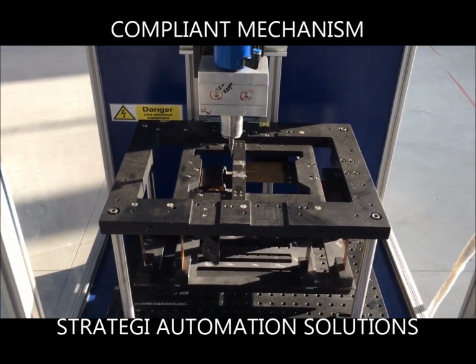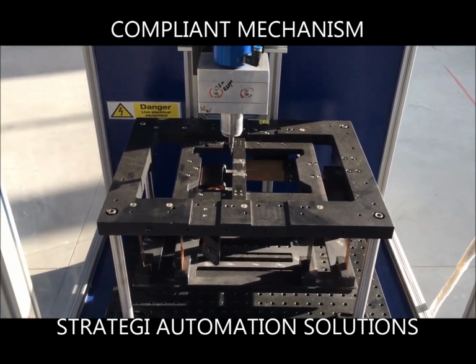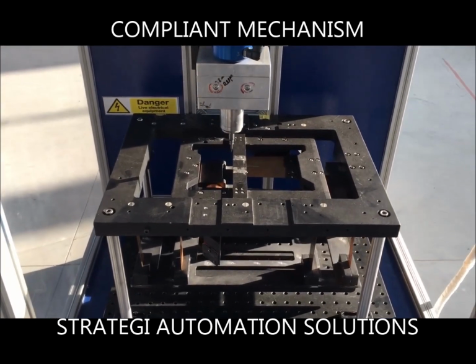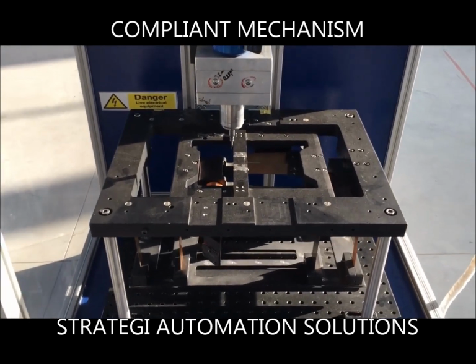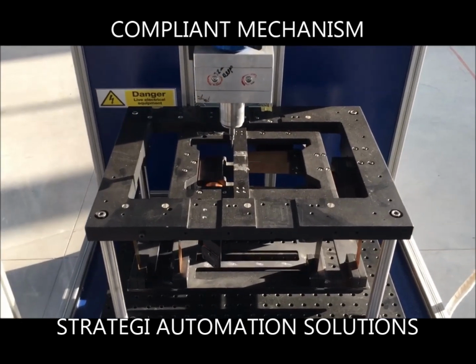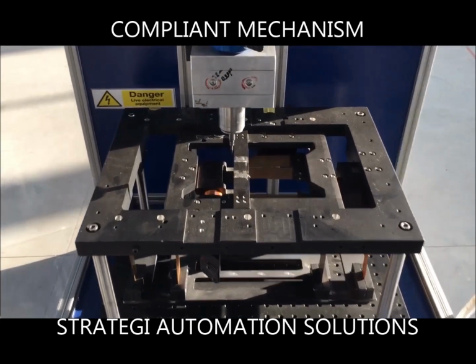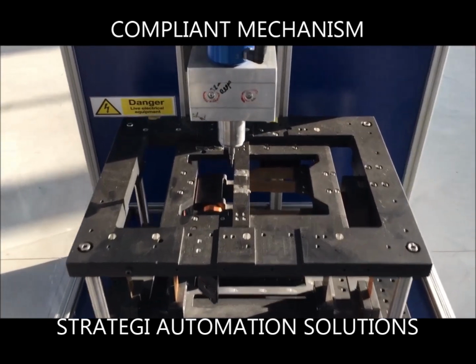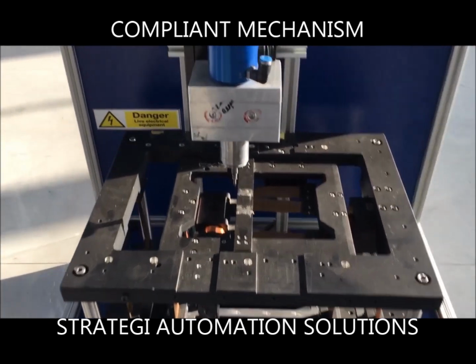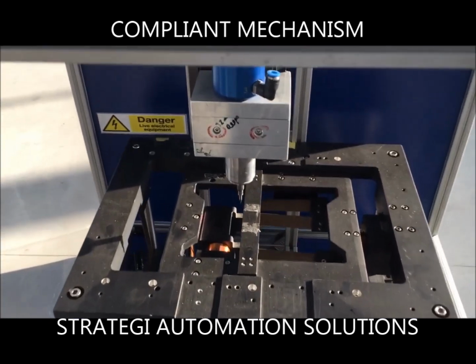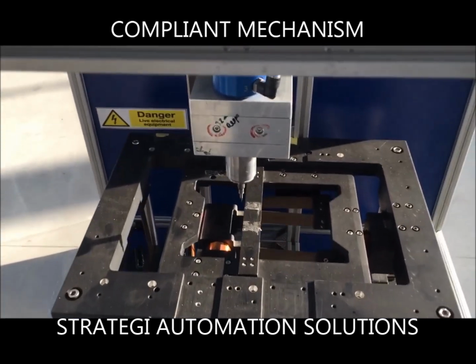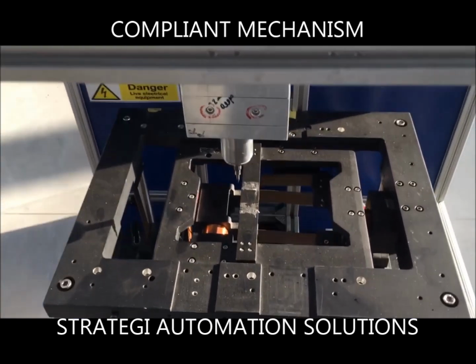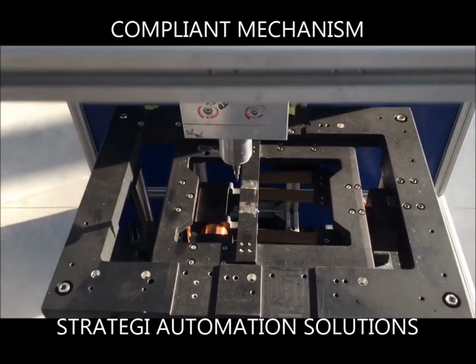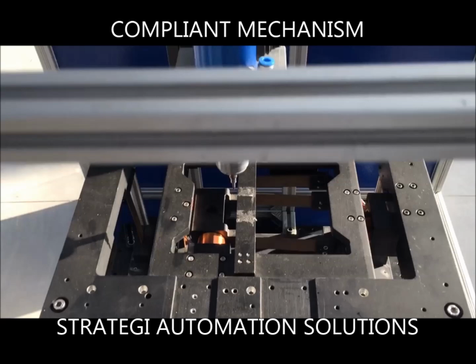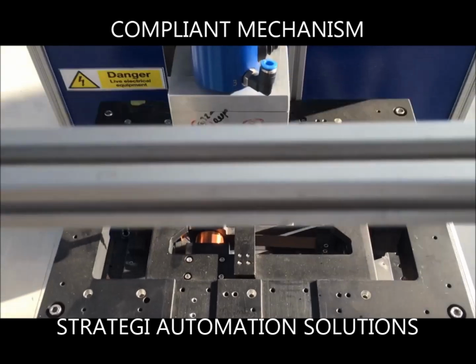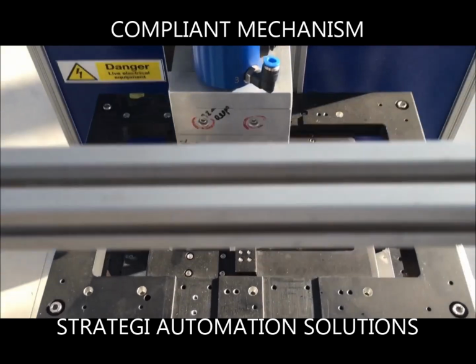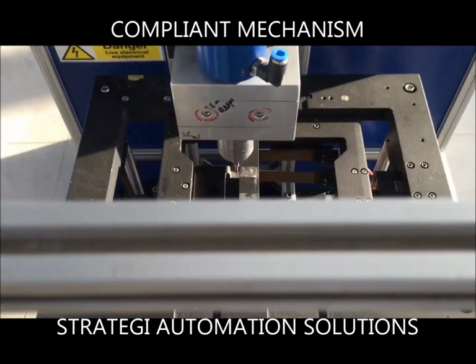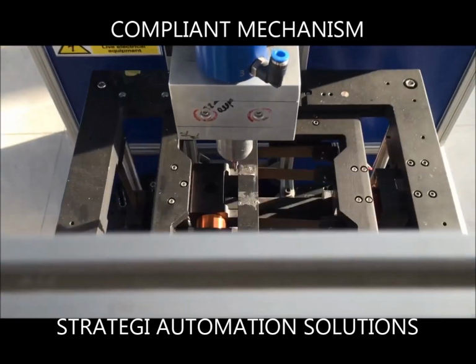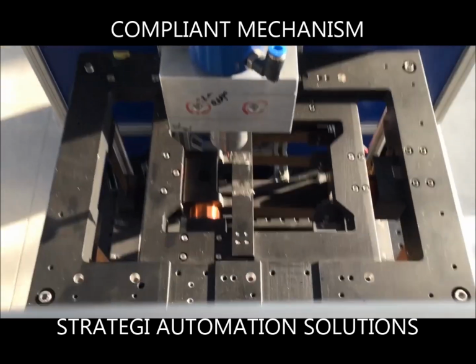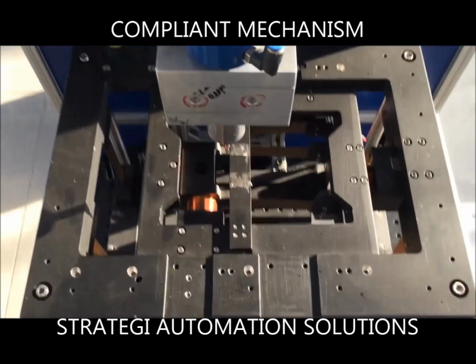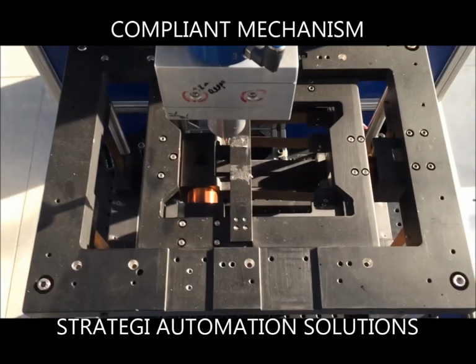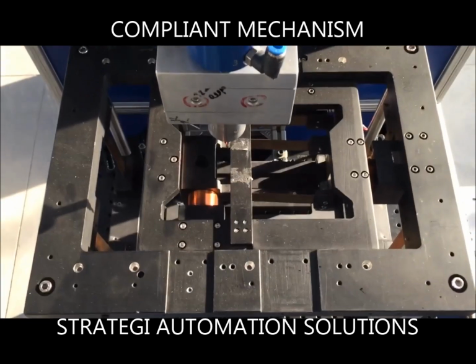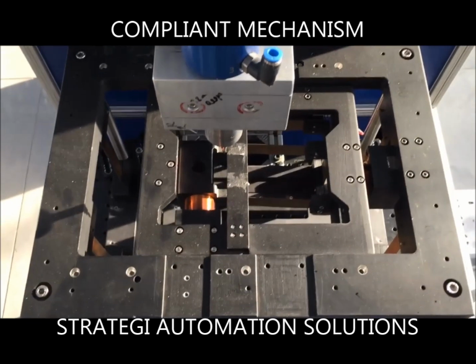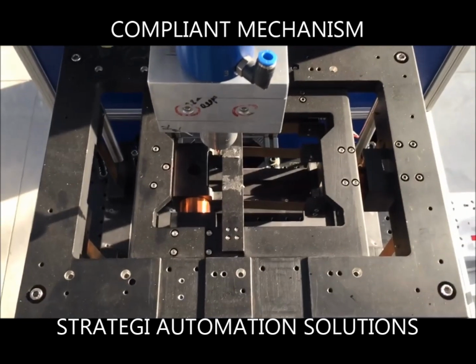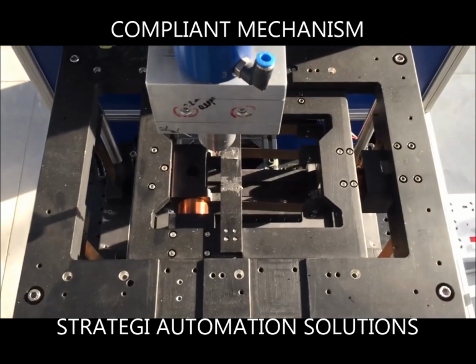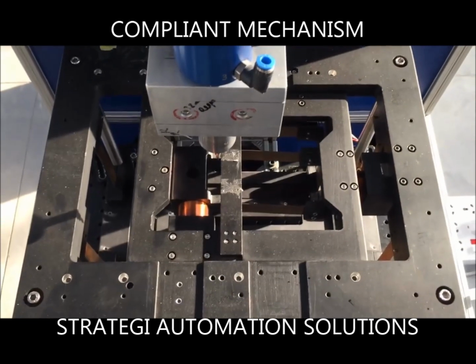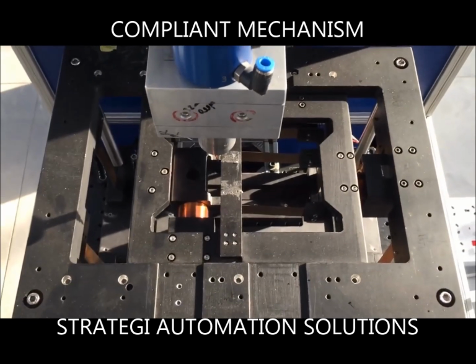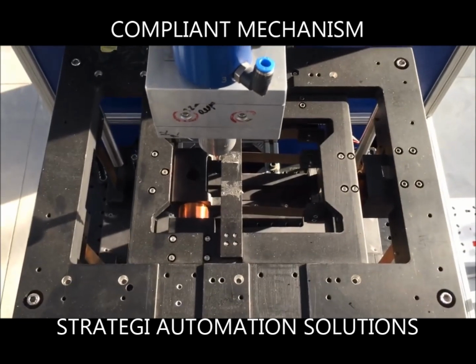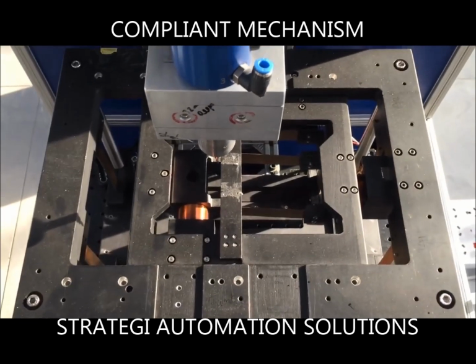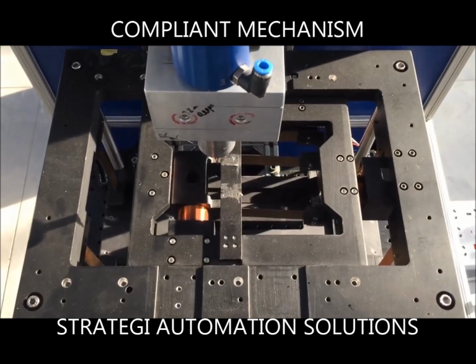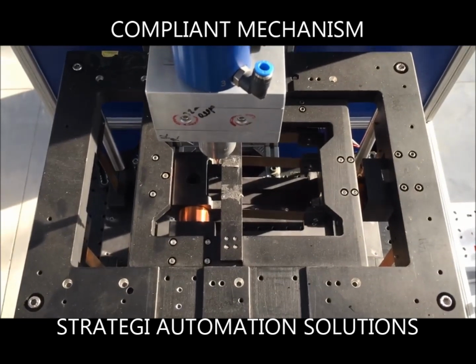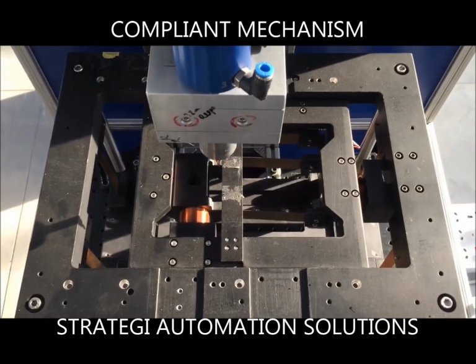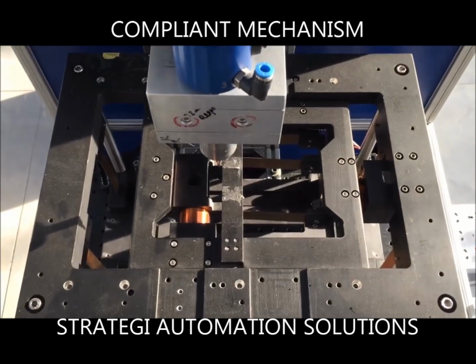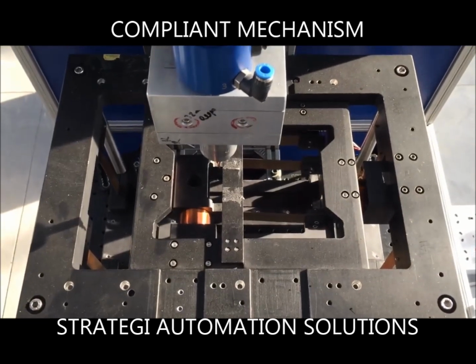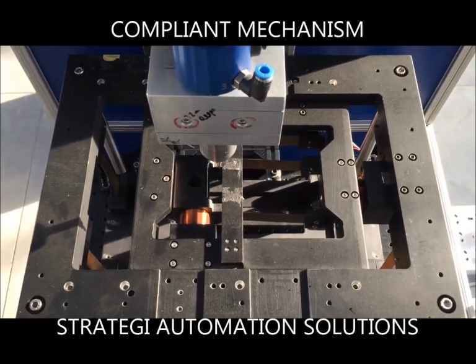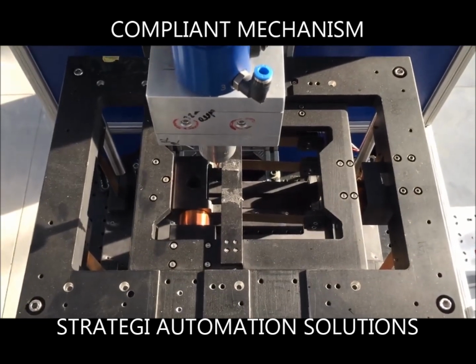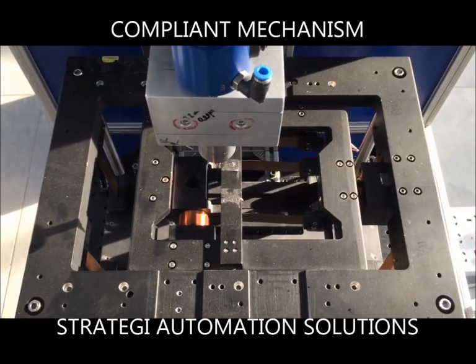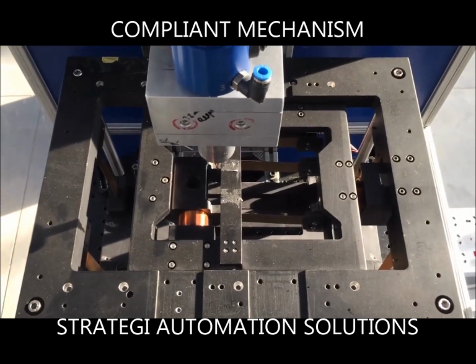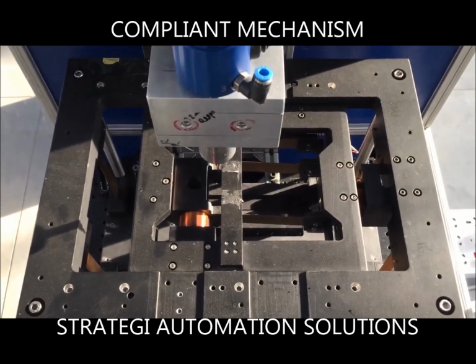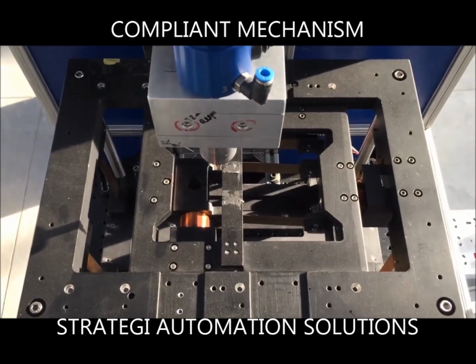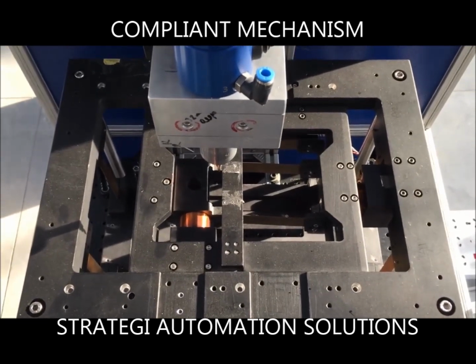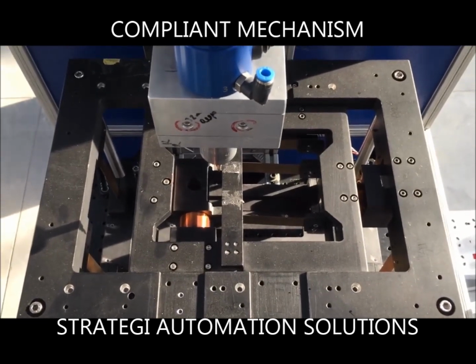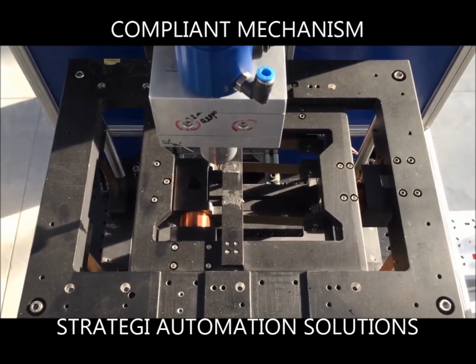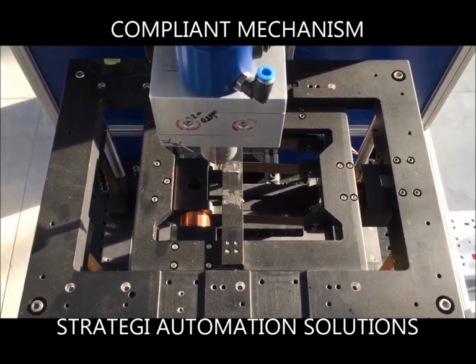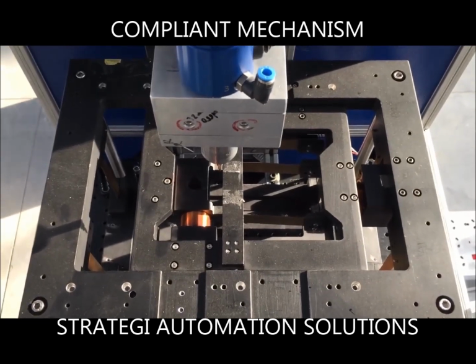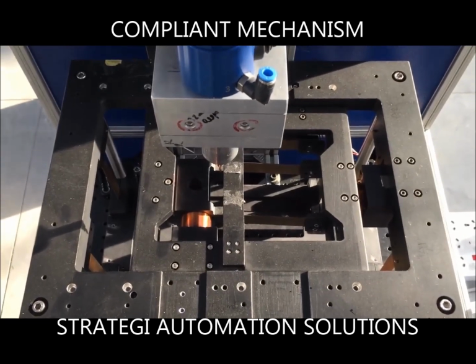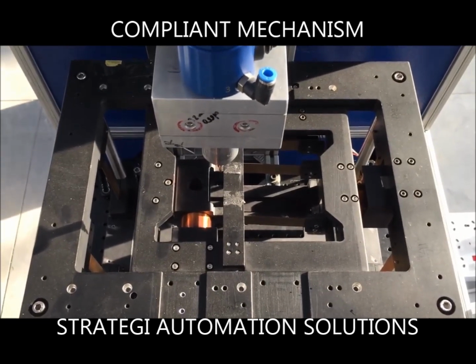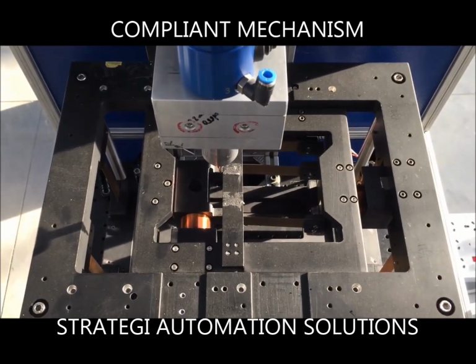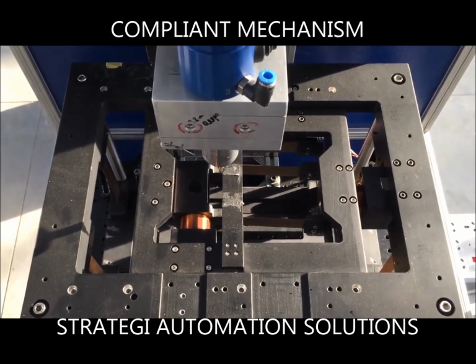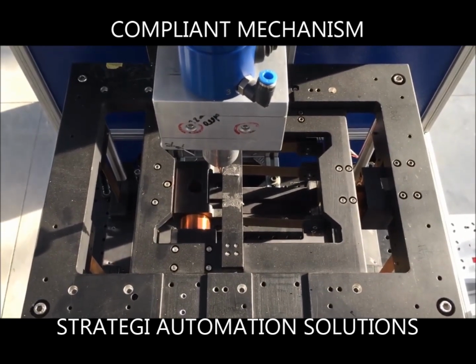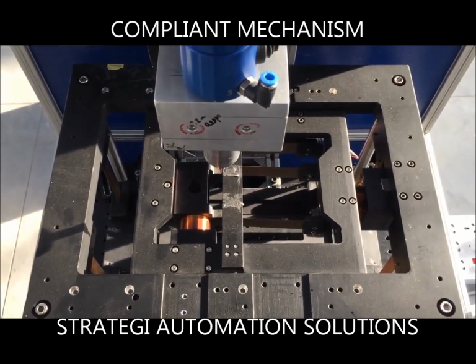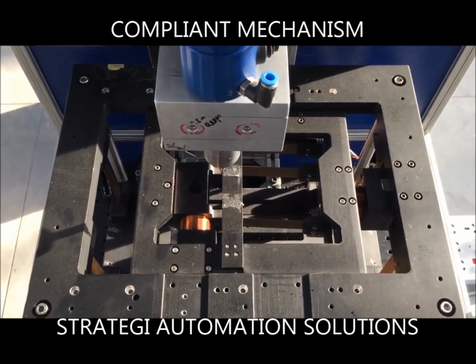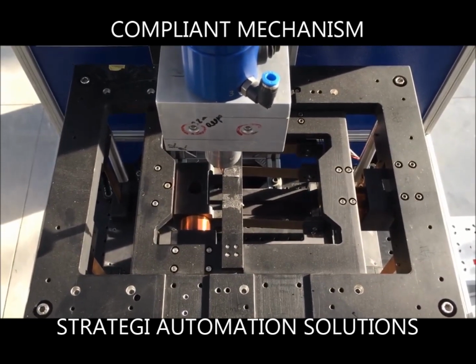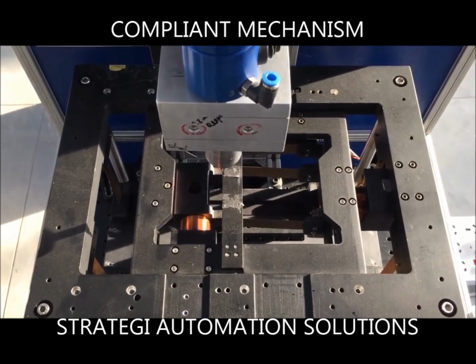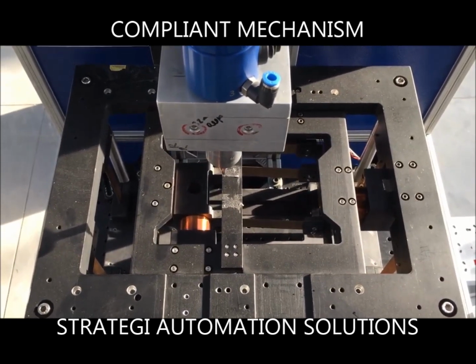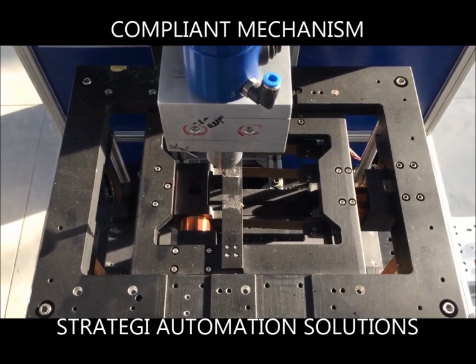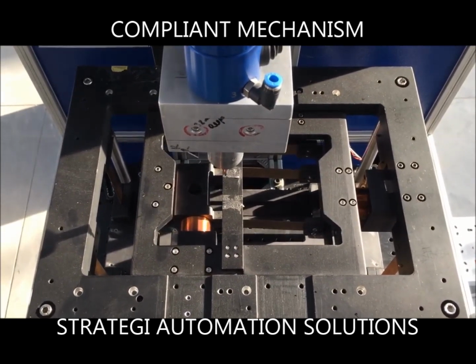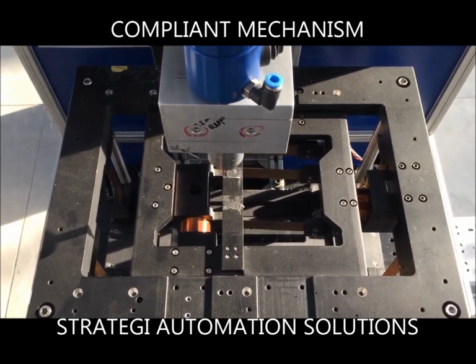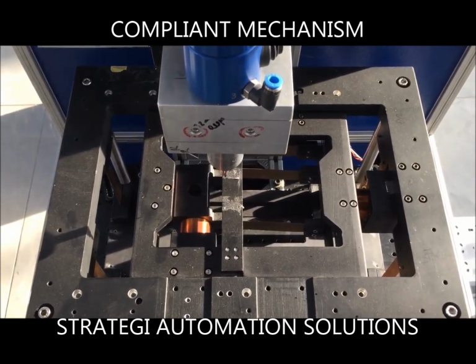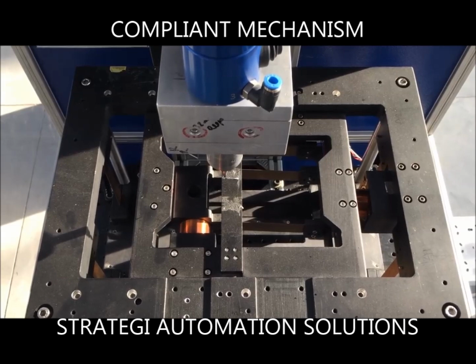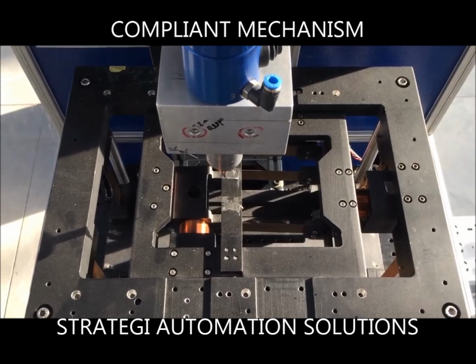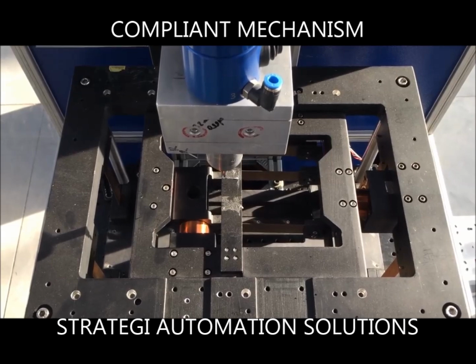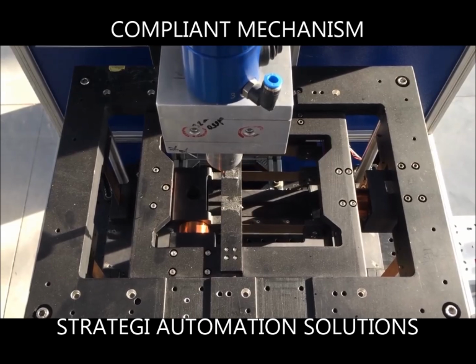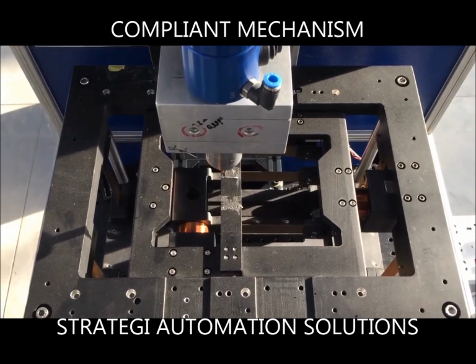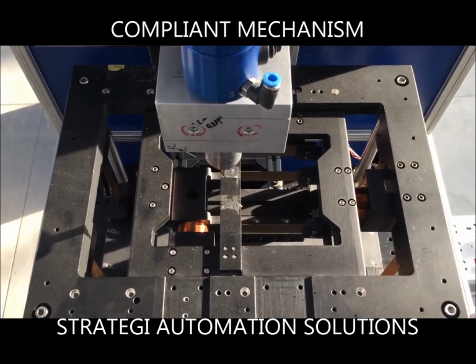Since the mechanism is friction-free, no lubrication is required and is hence maintenance-free.